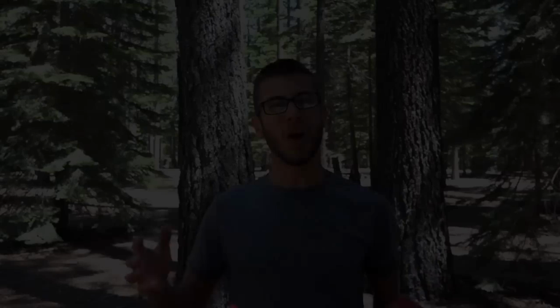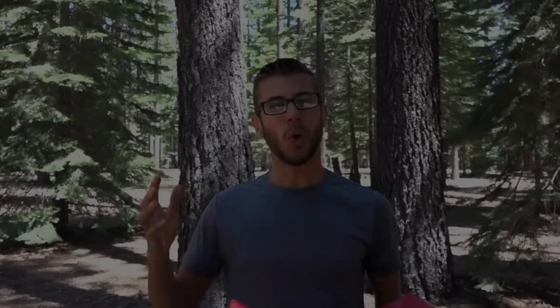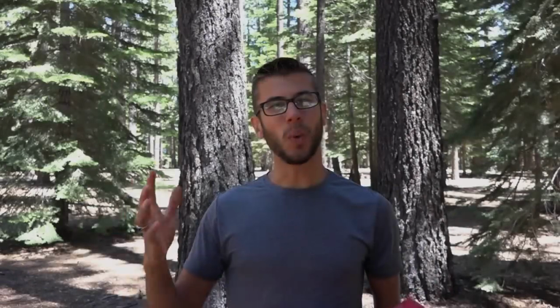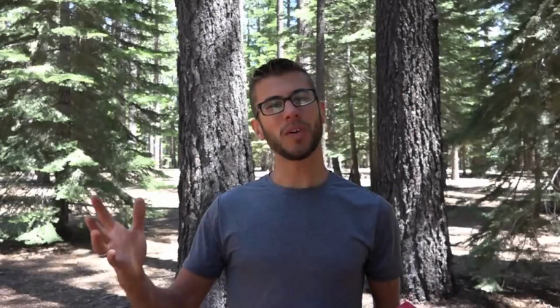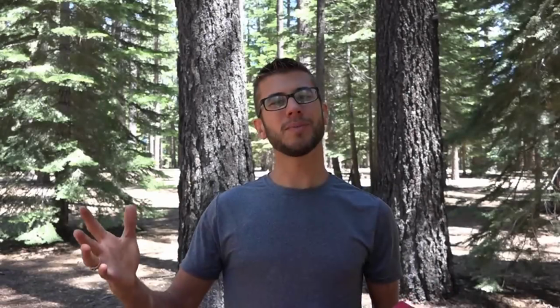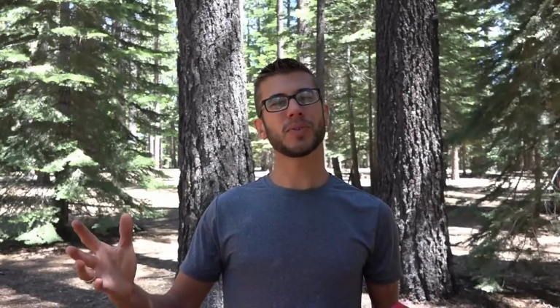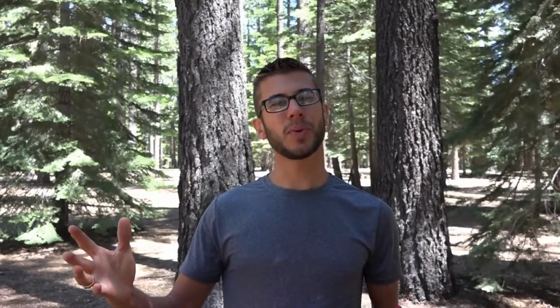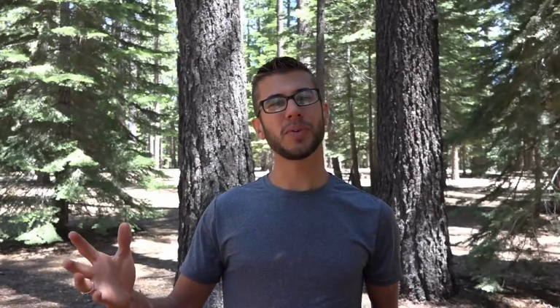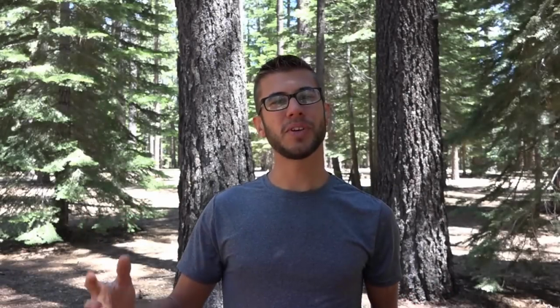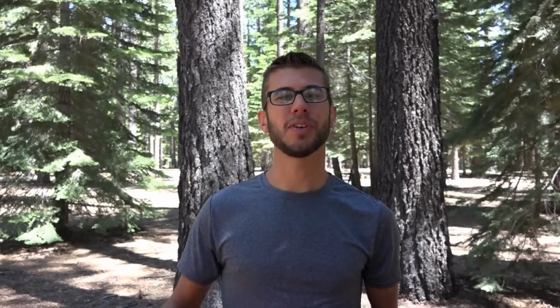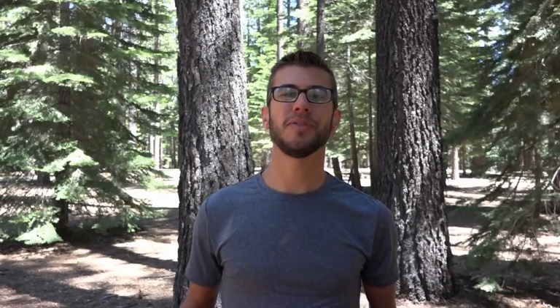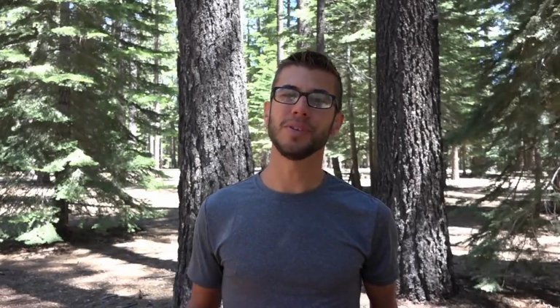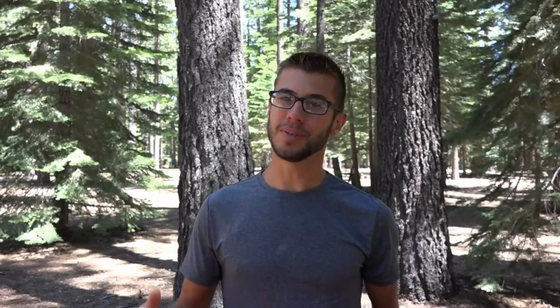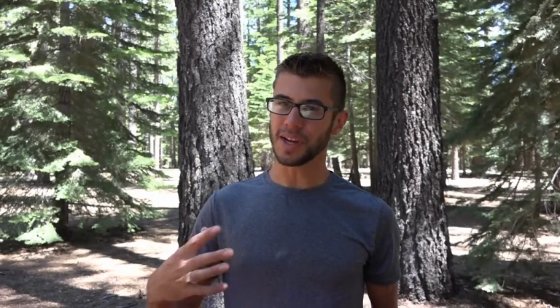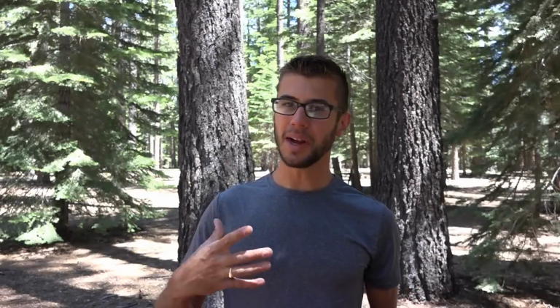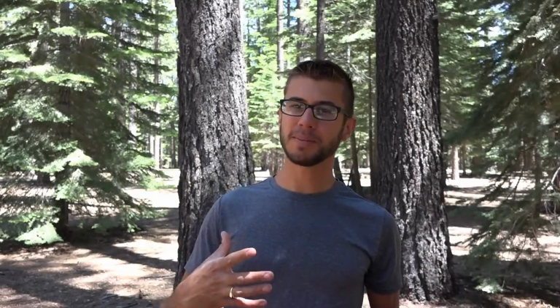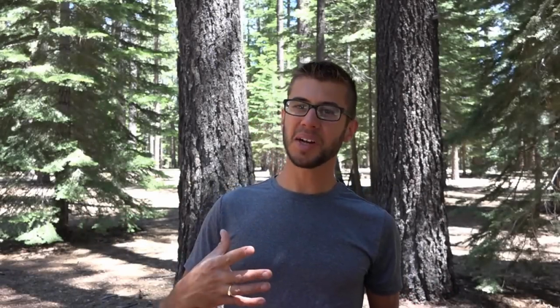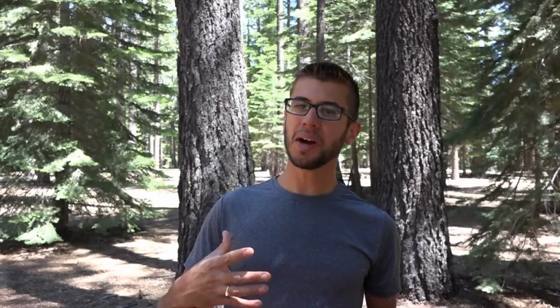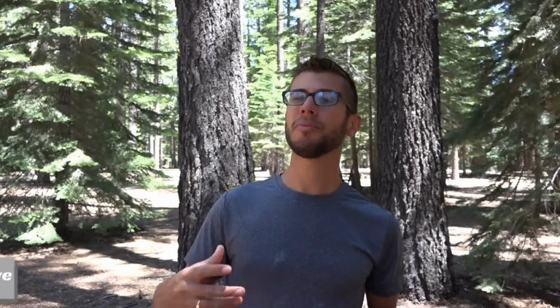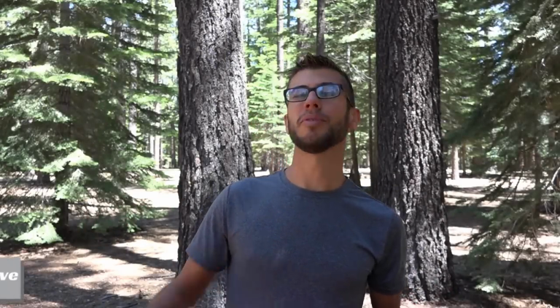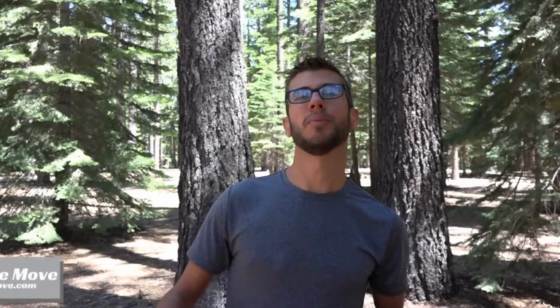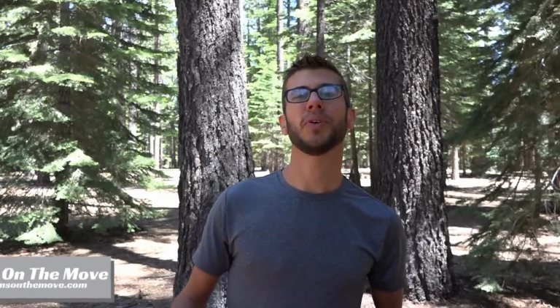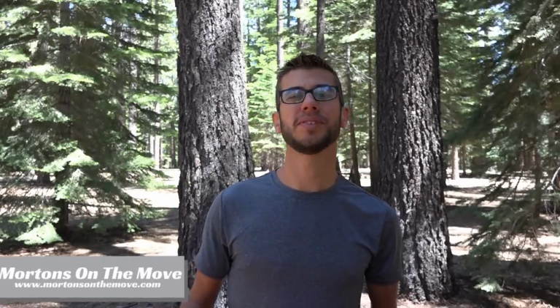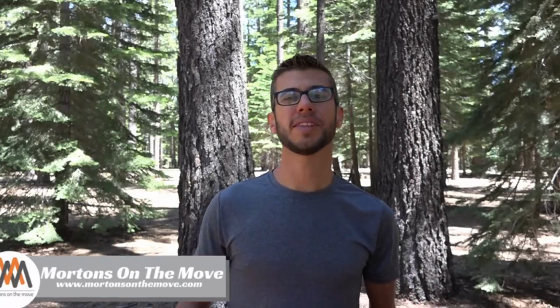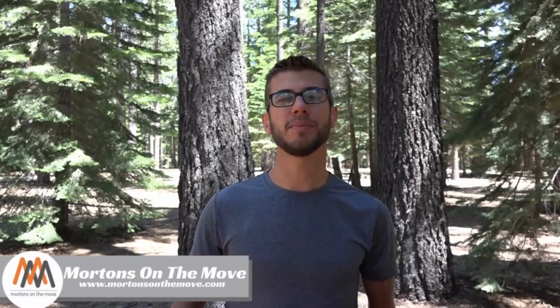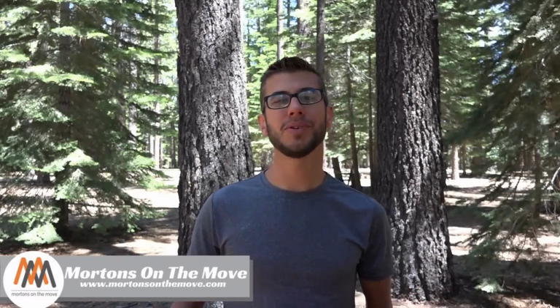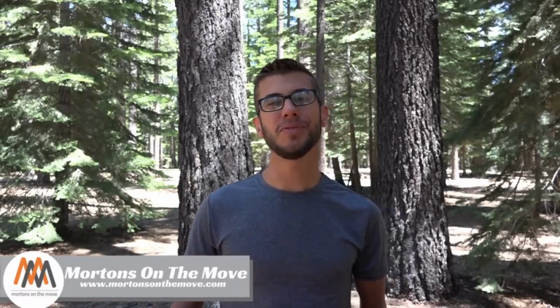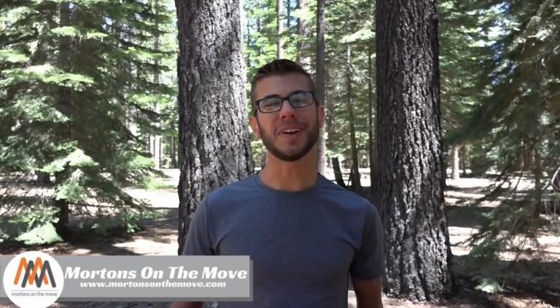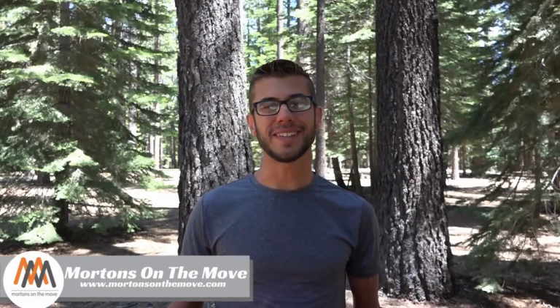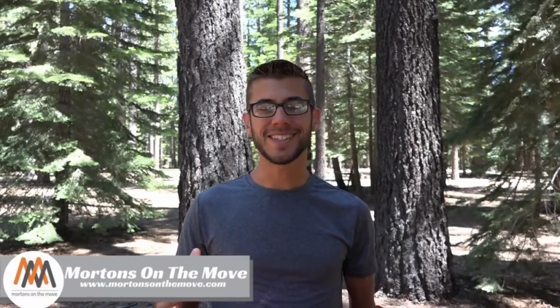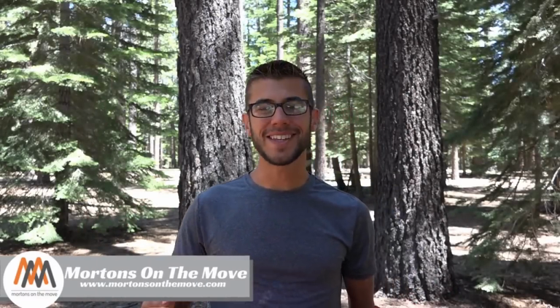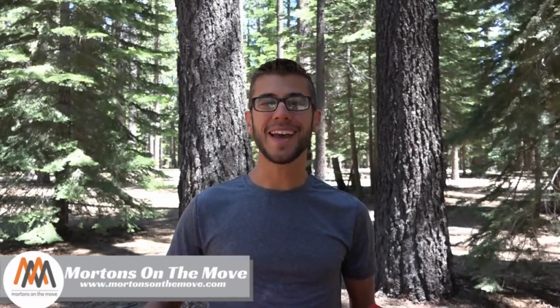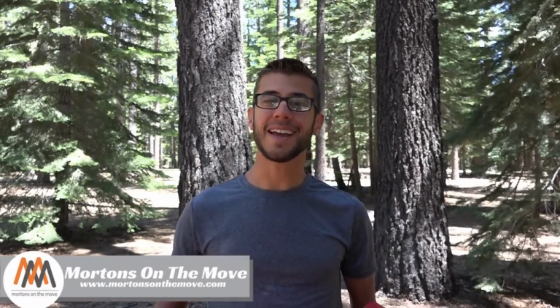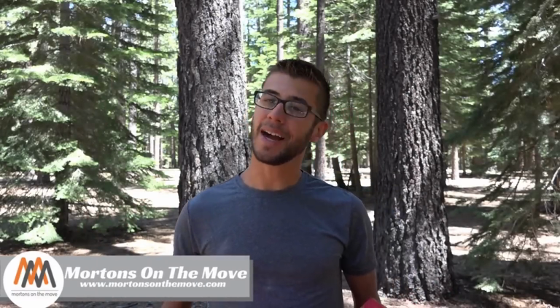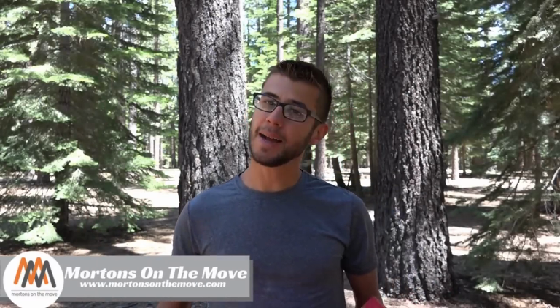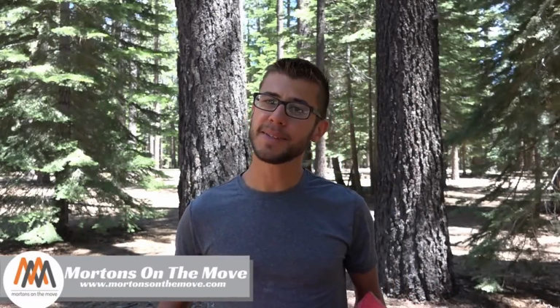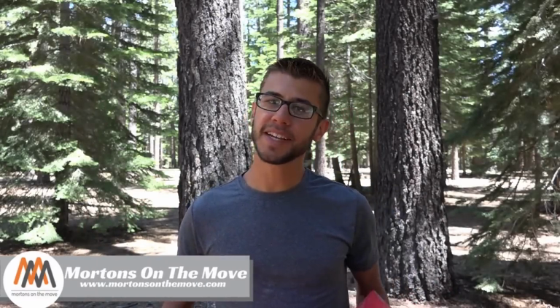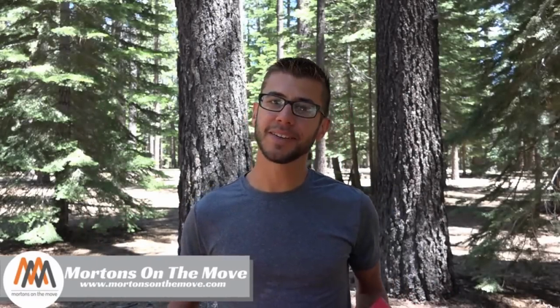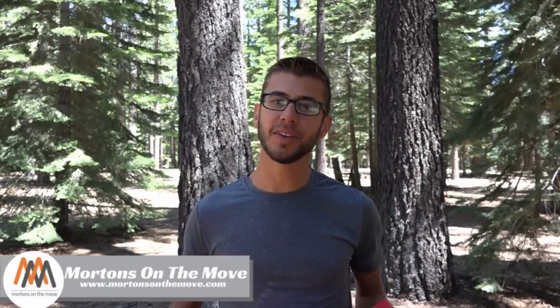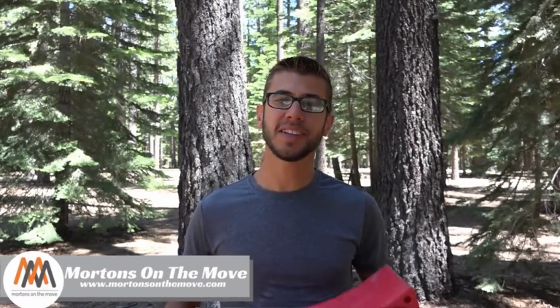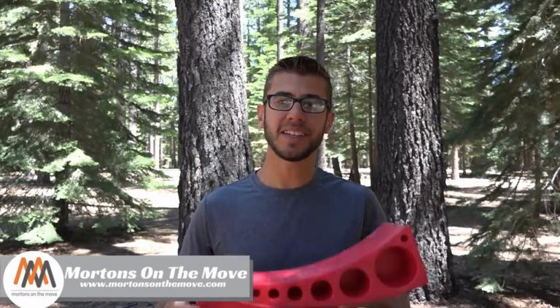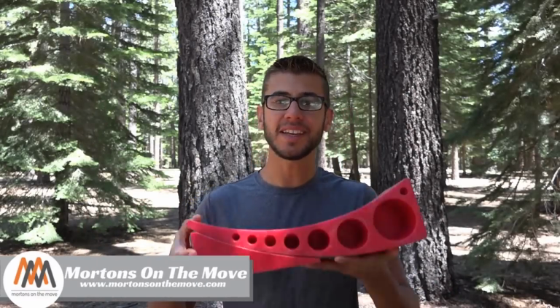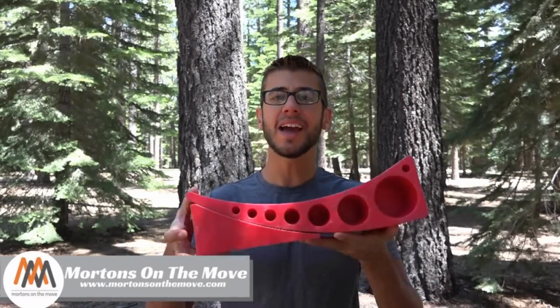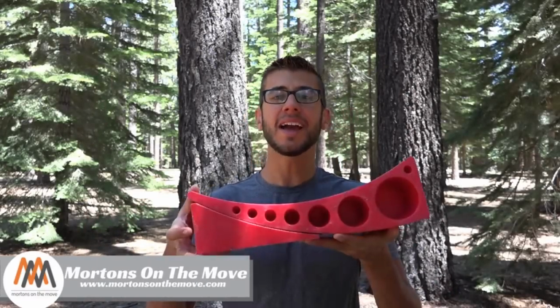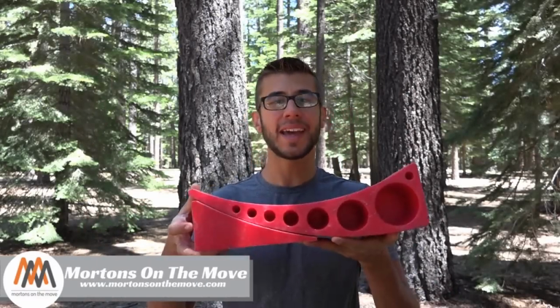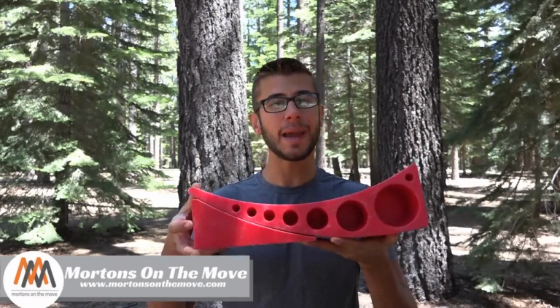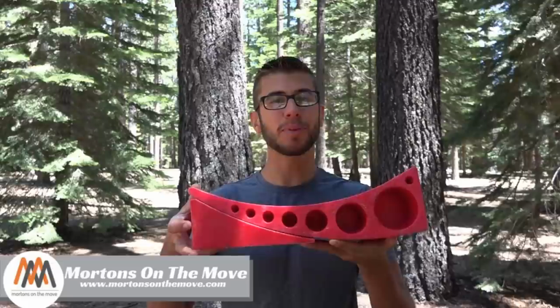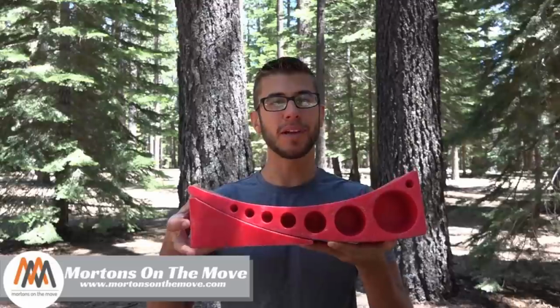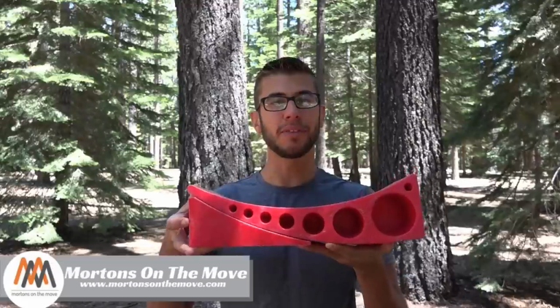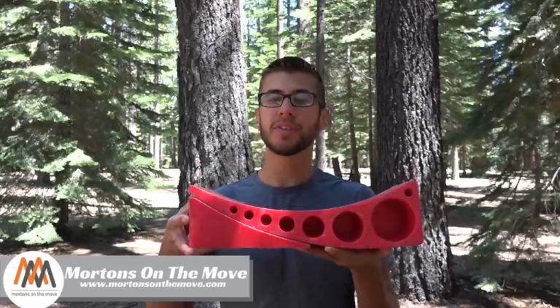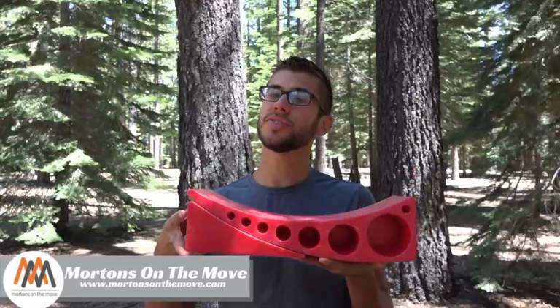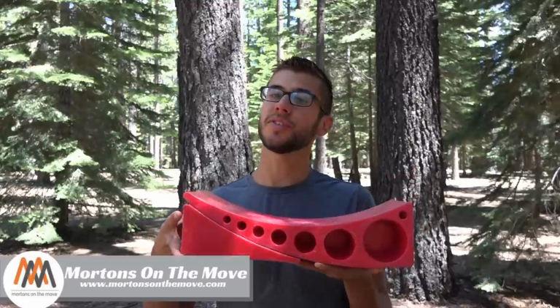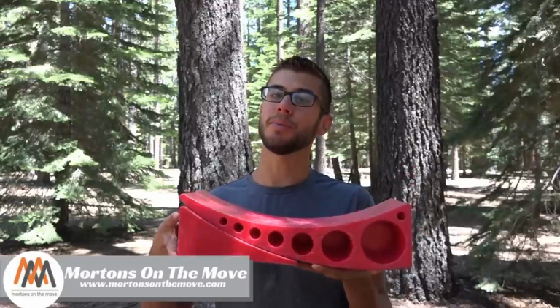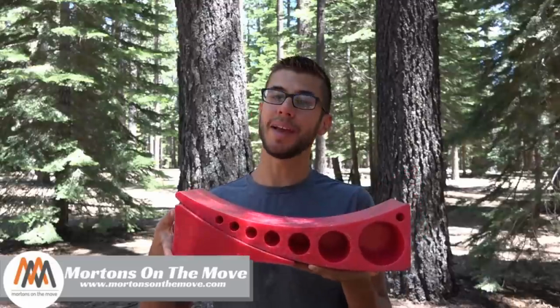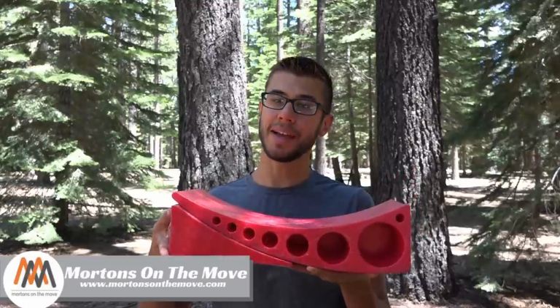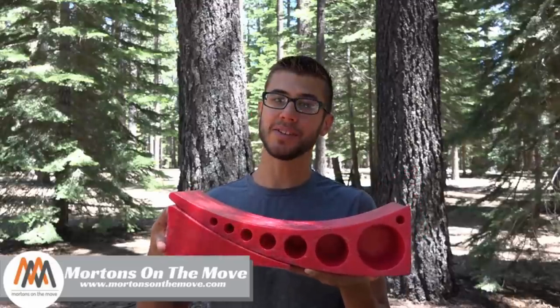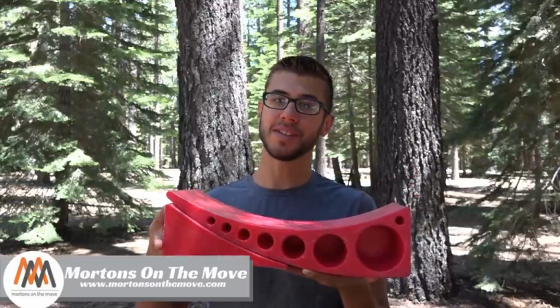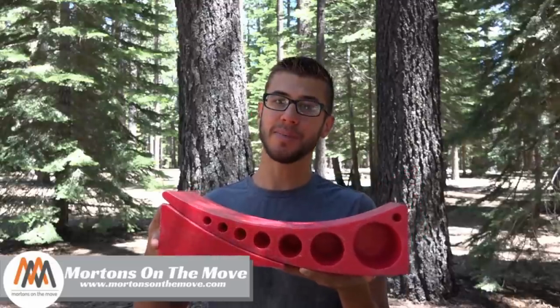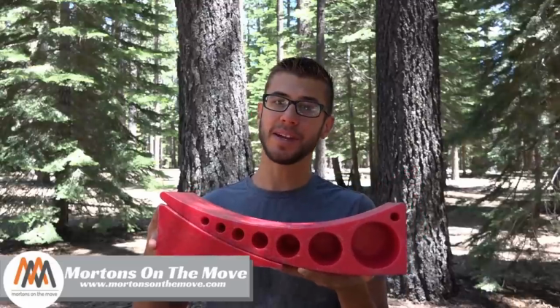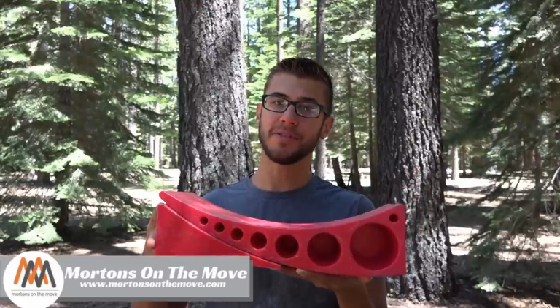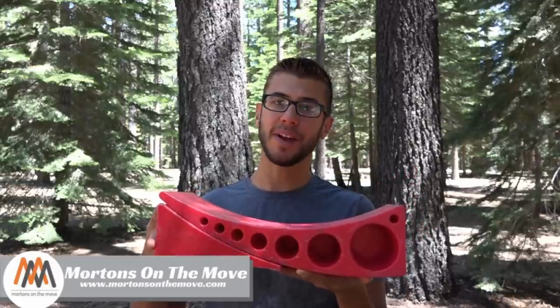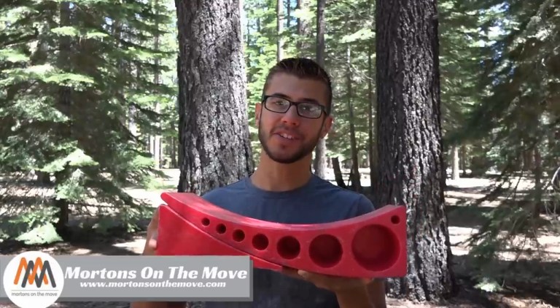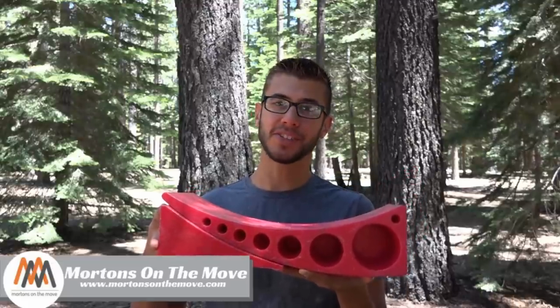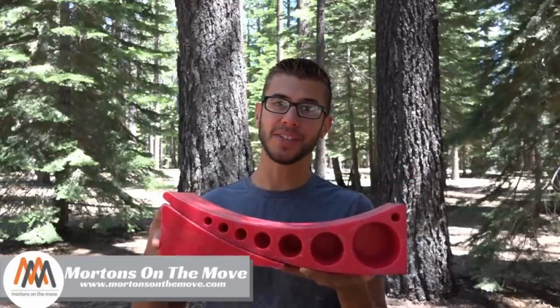Welcome to Road Gear Reviews. I'm Tom from Morton's on the Move, and today I'm taking a look at the camper levelers from Anderson Manufacturing.